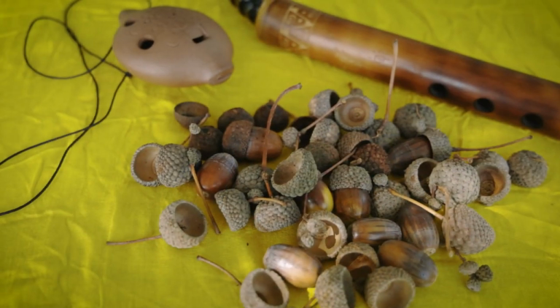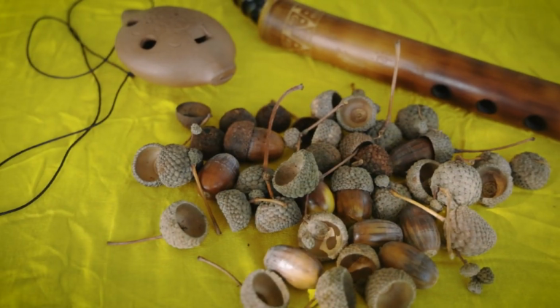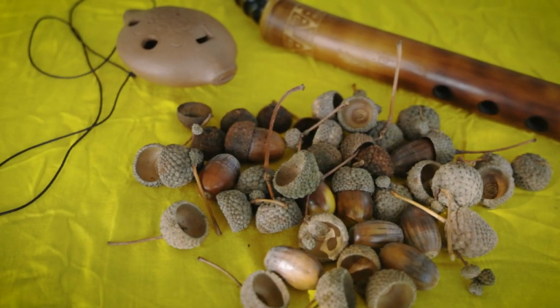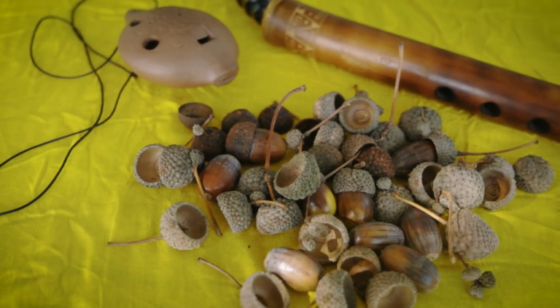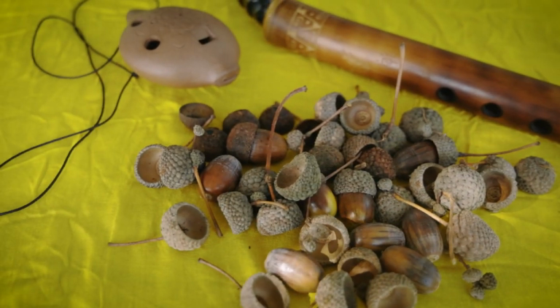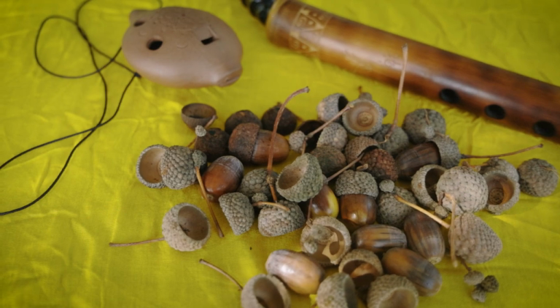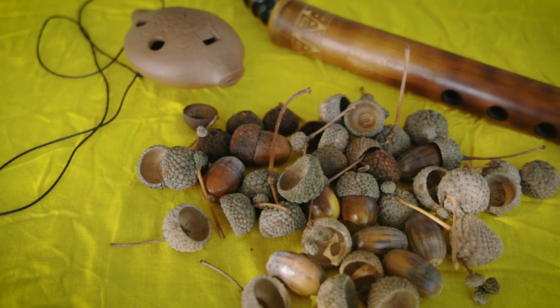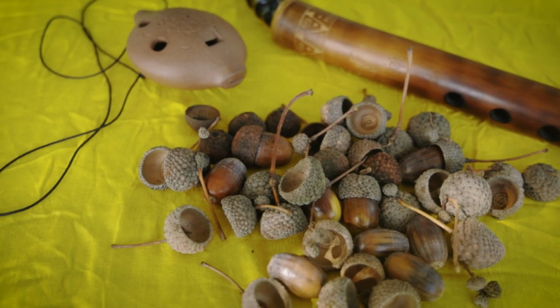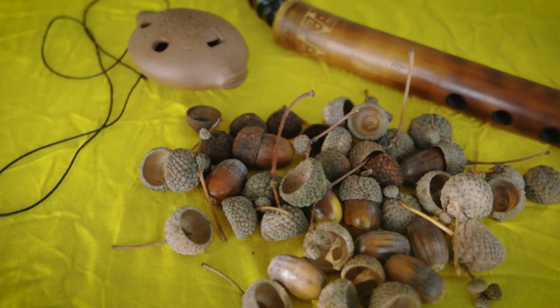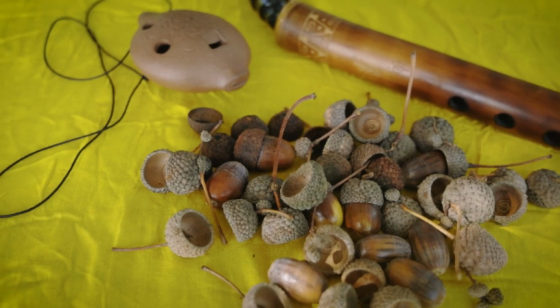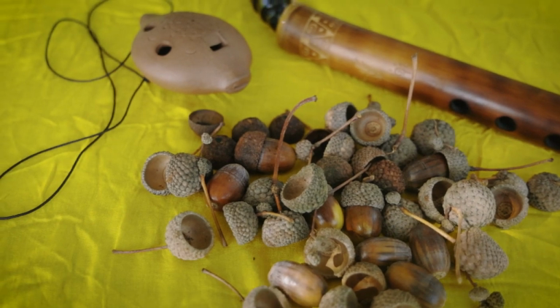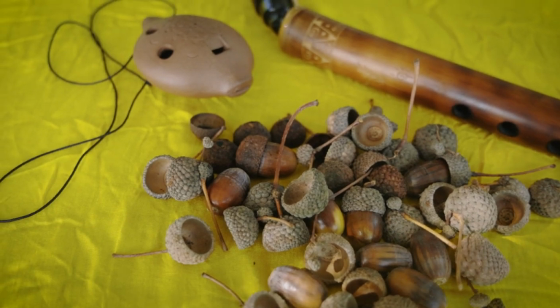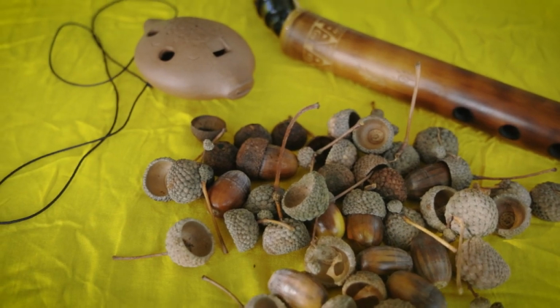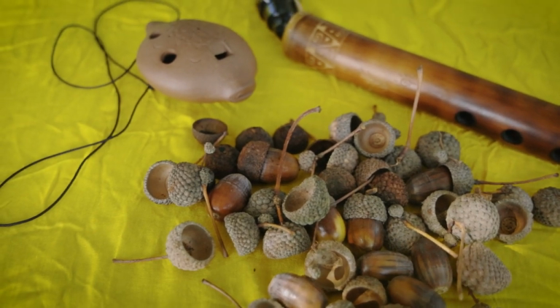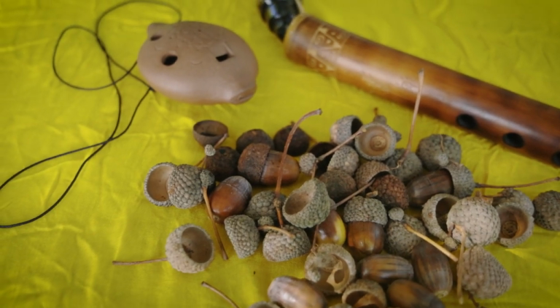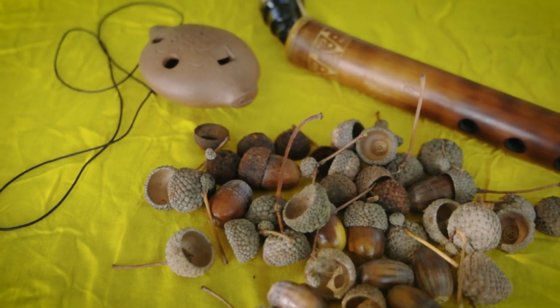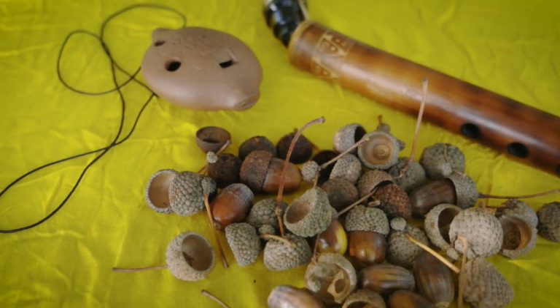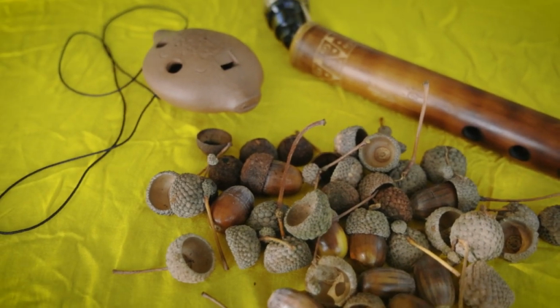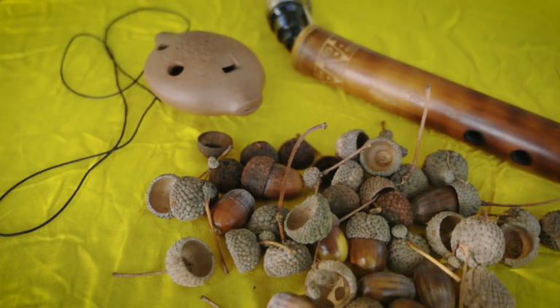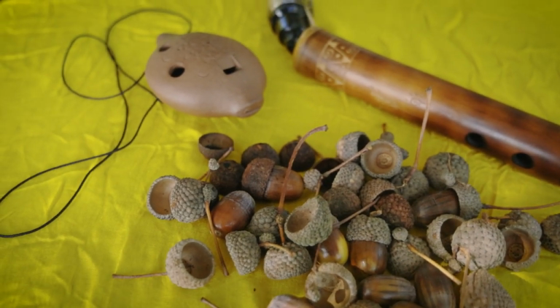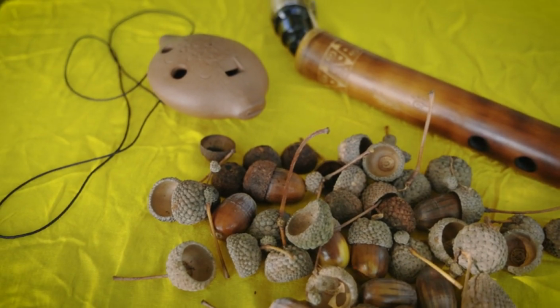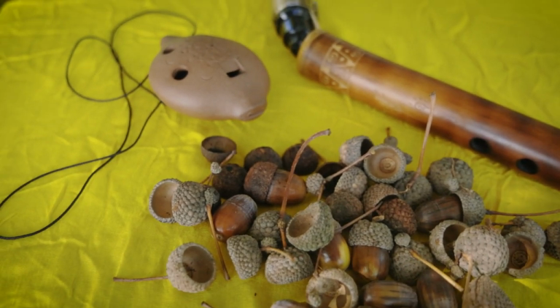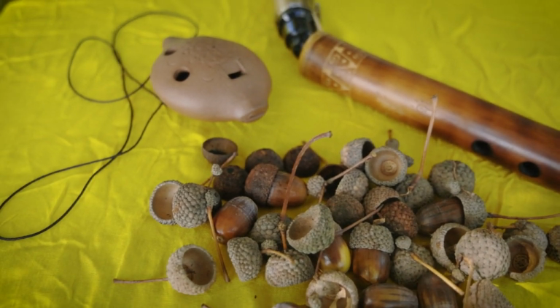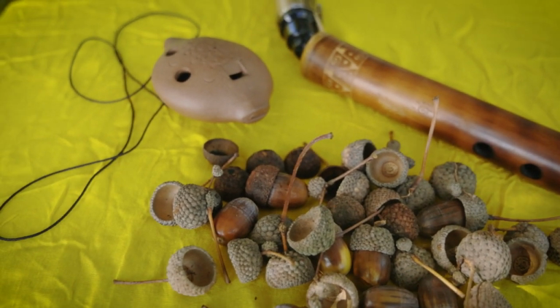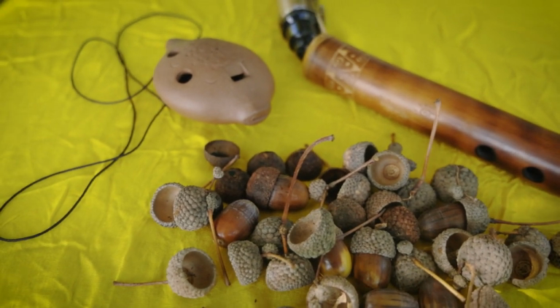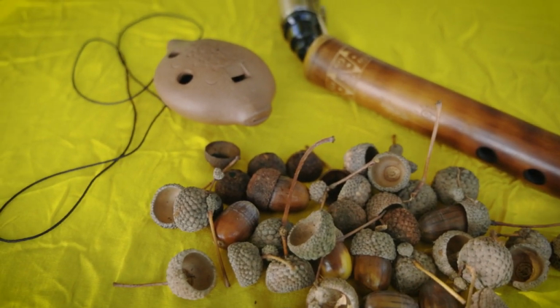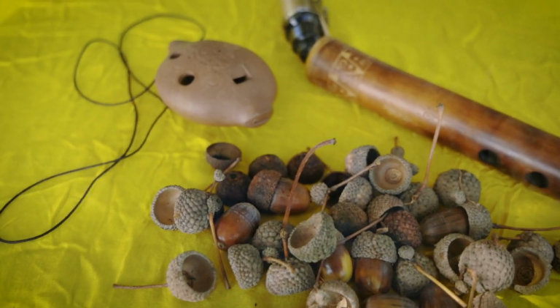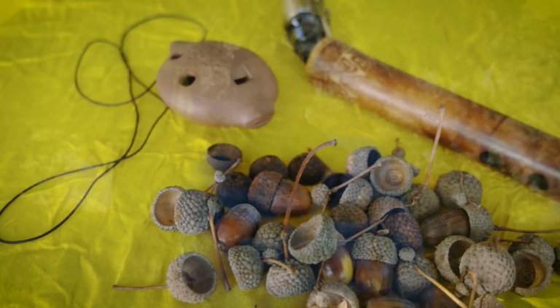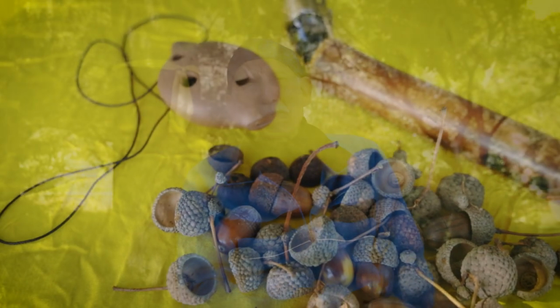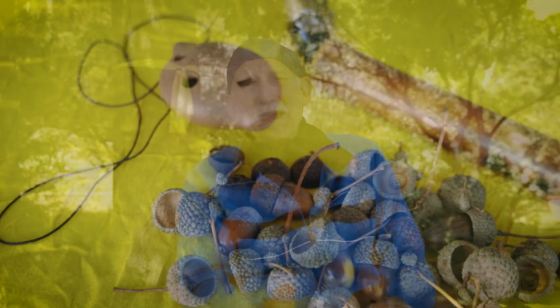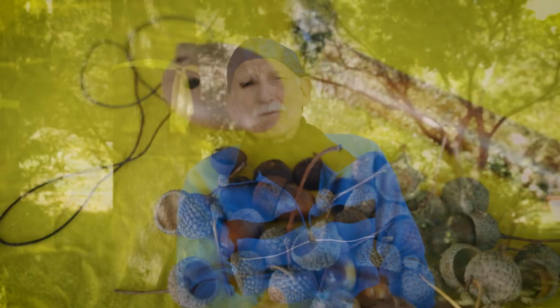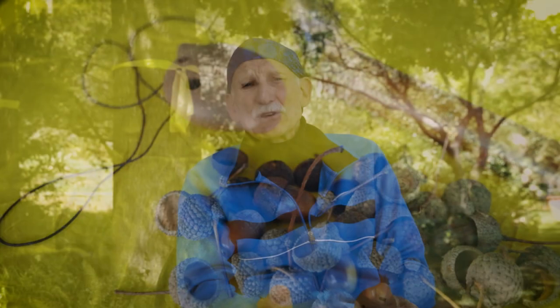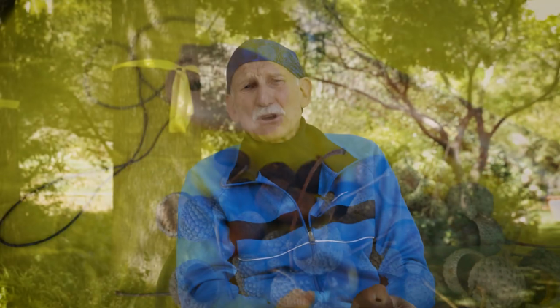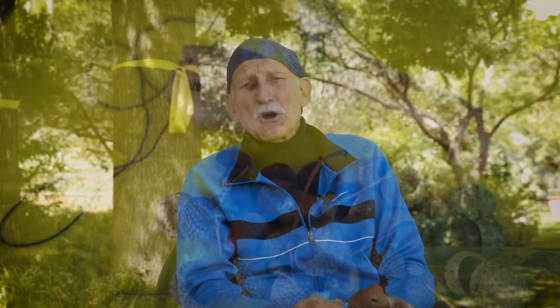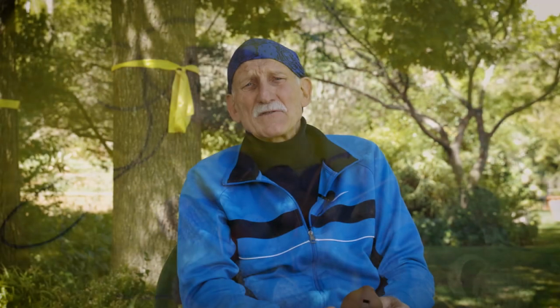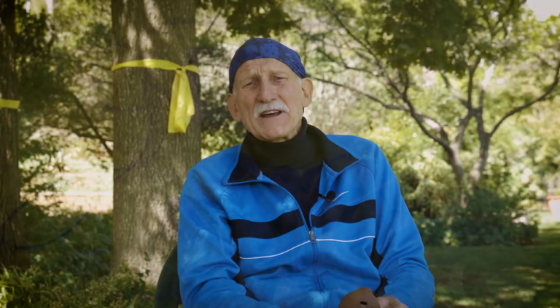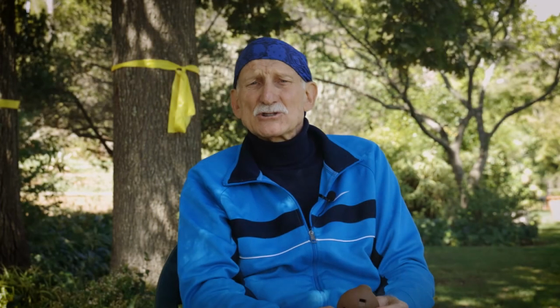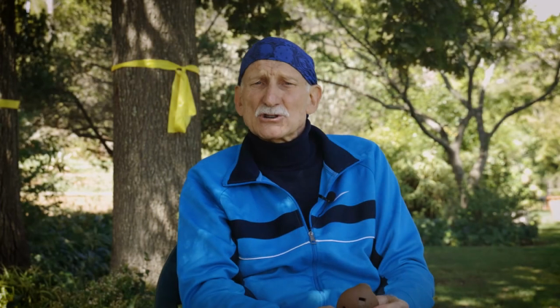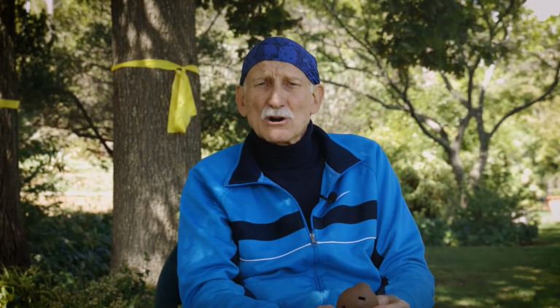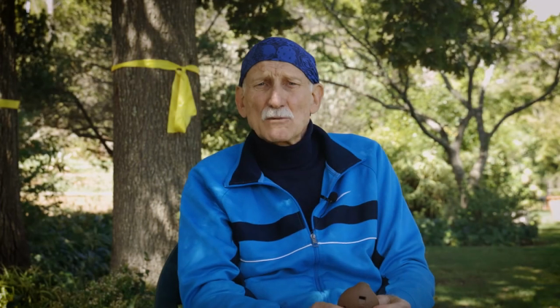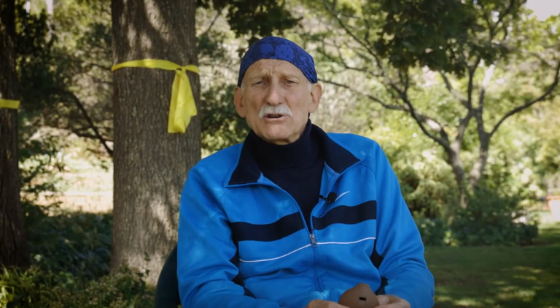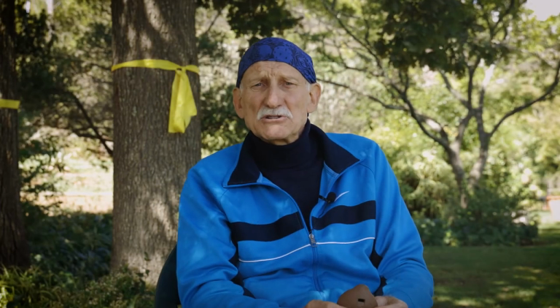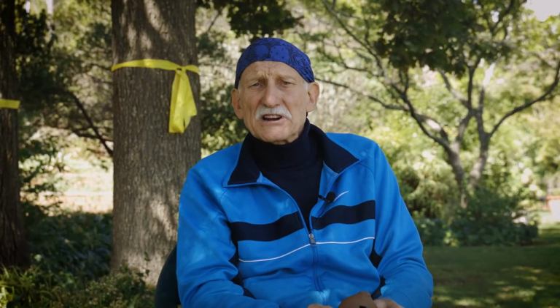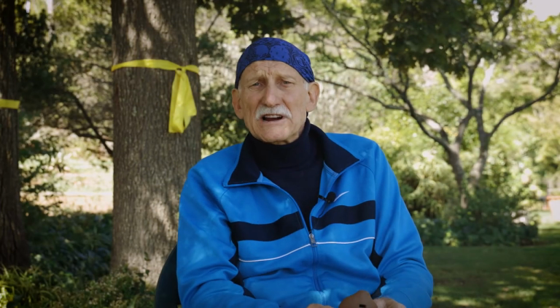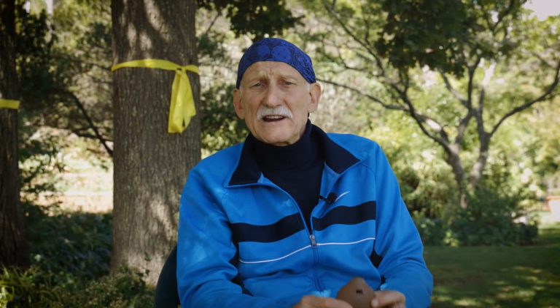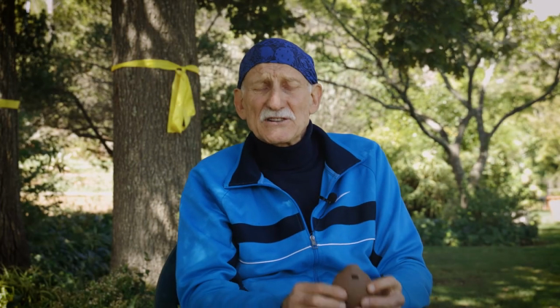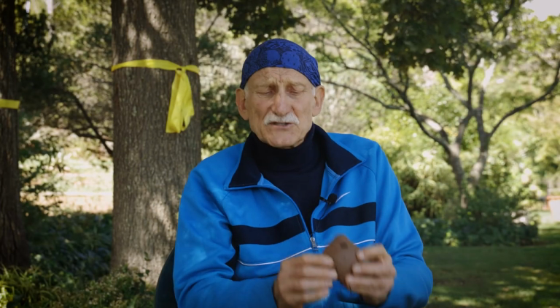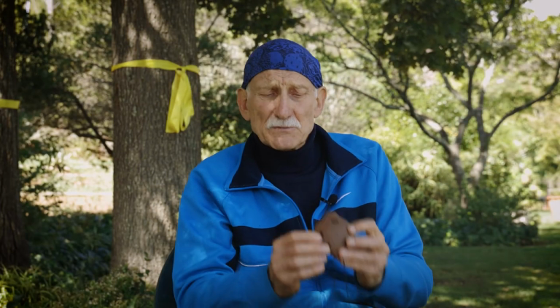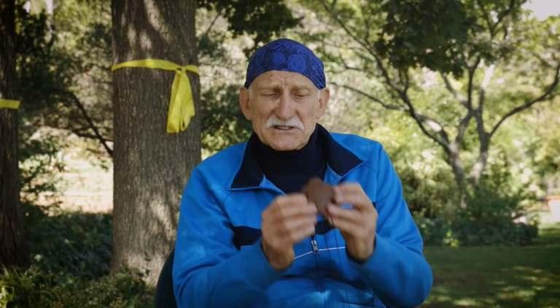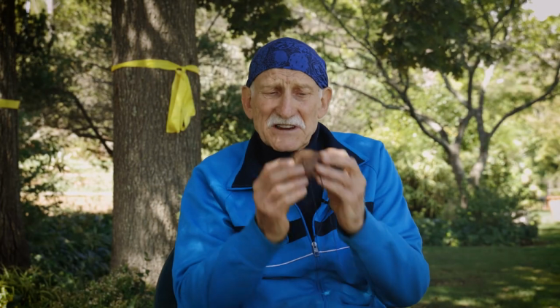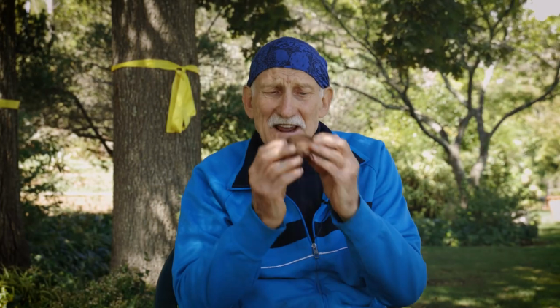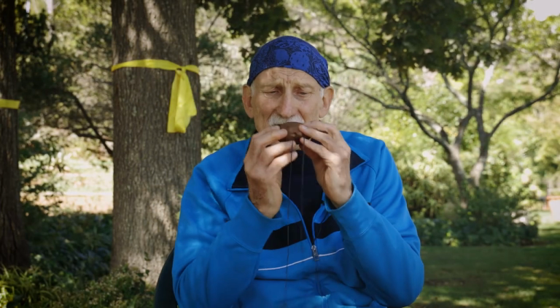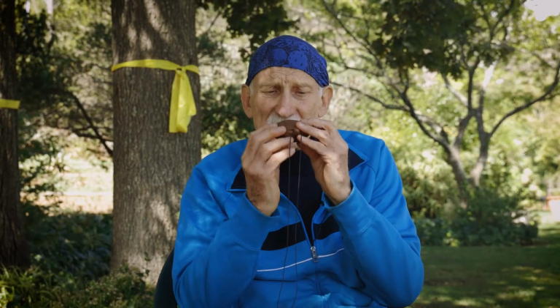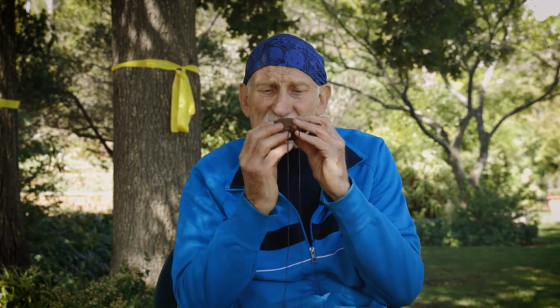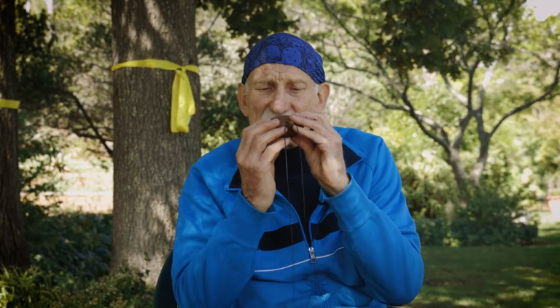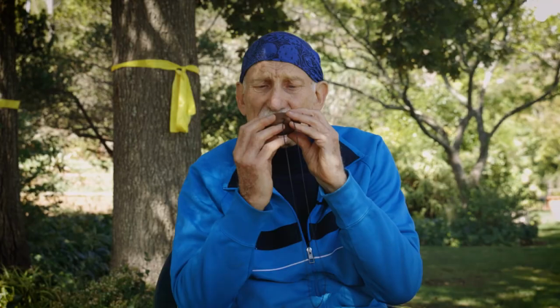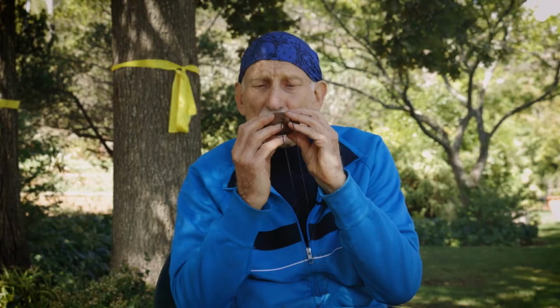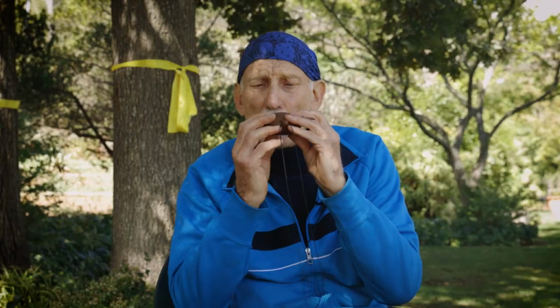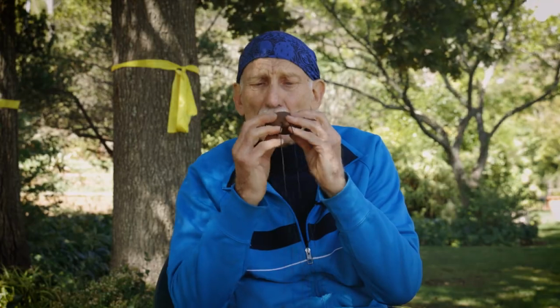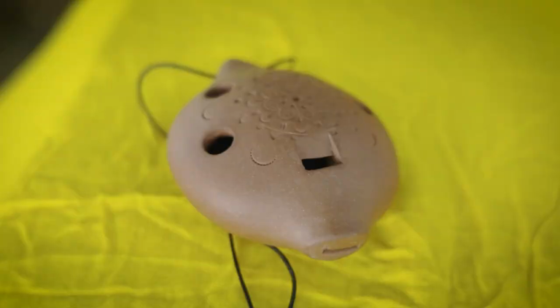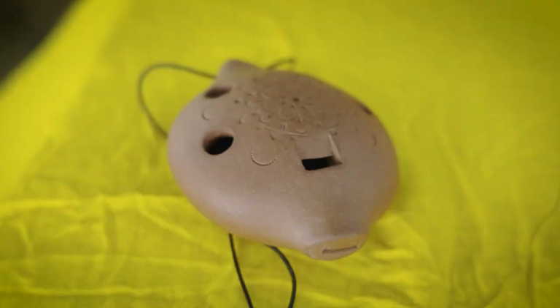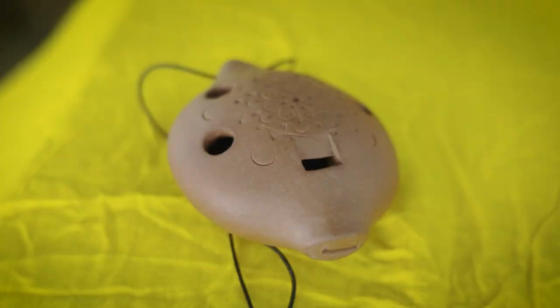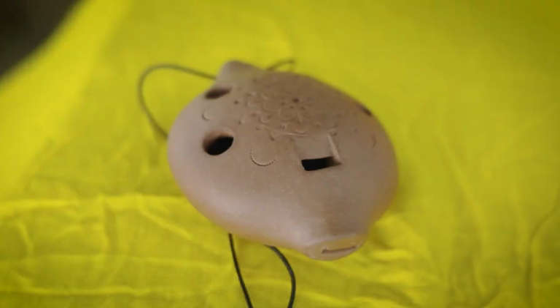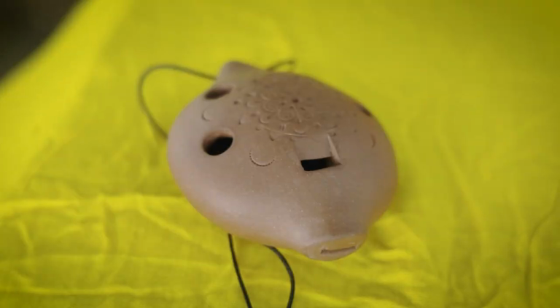So how does the acorn cupel compare with conventional musical instruments? This is an ocarina.